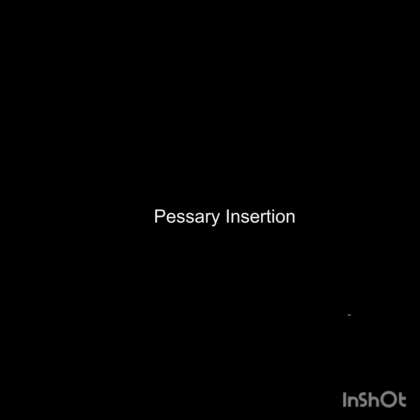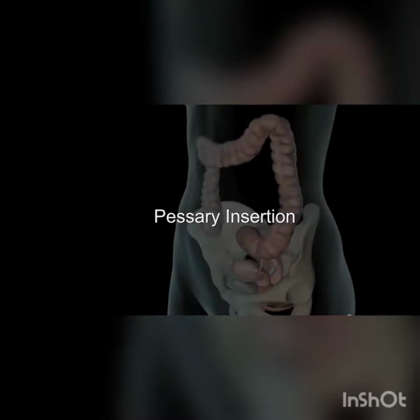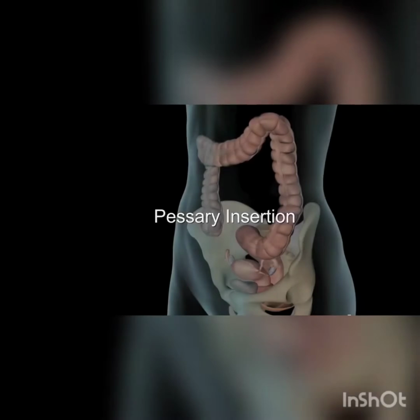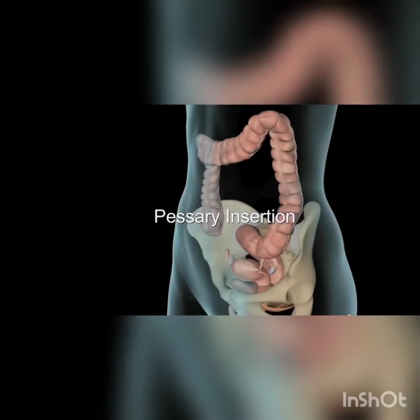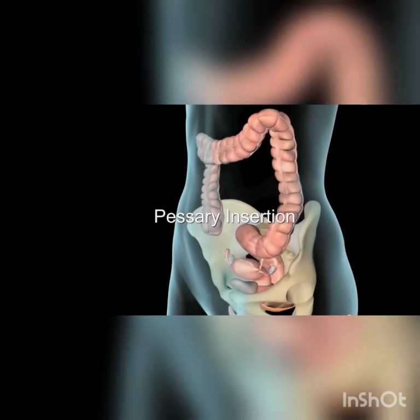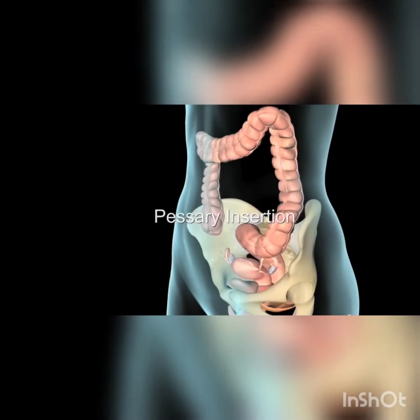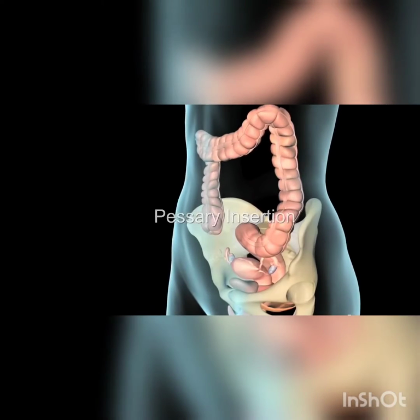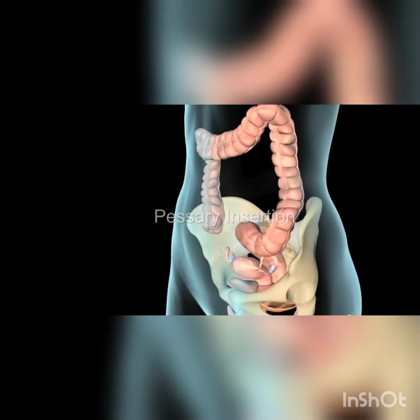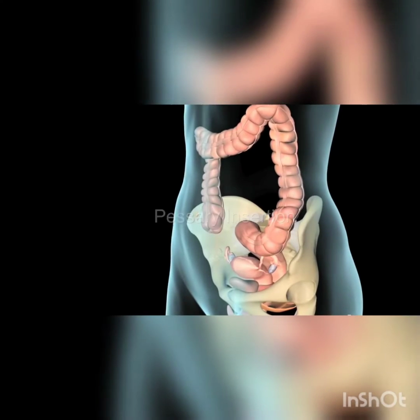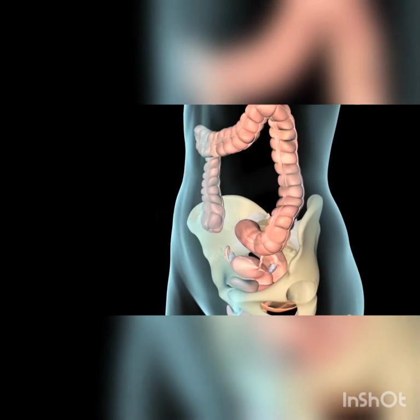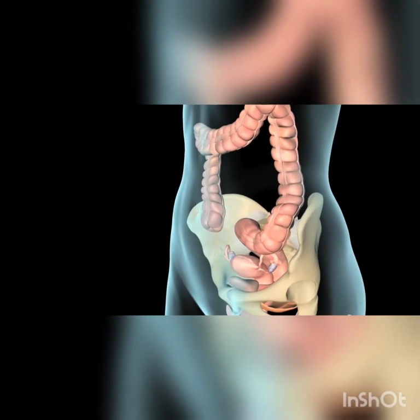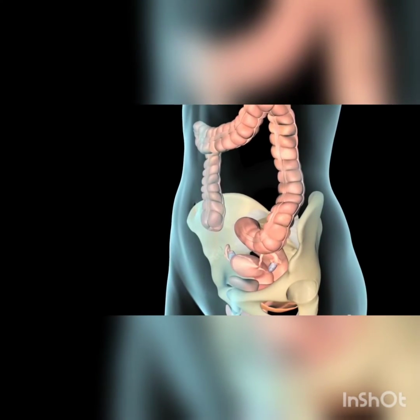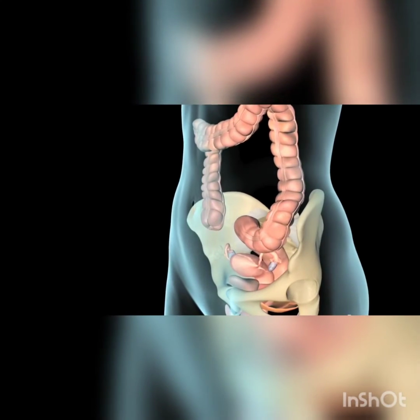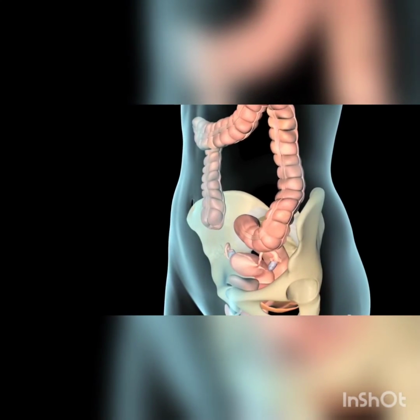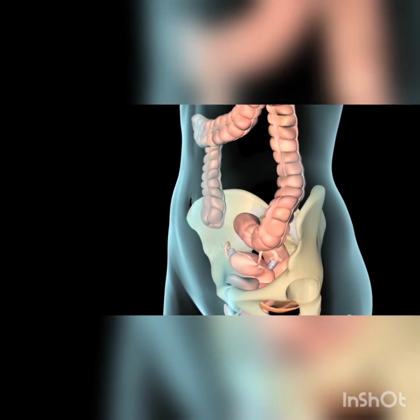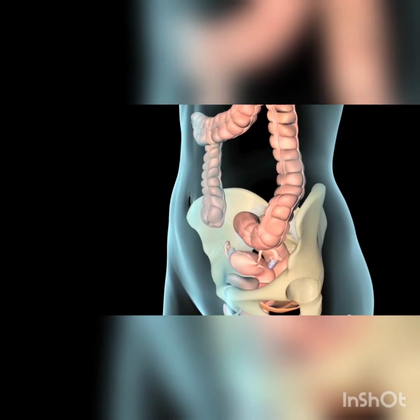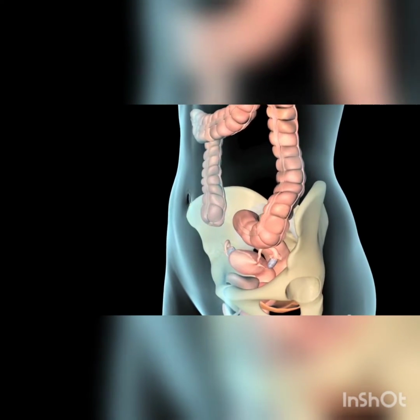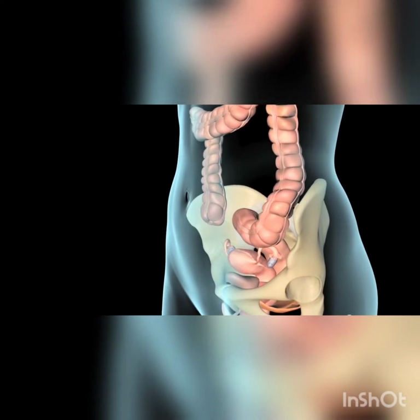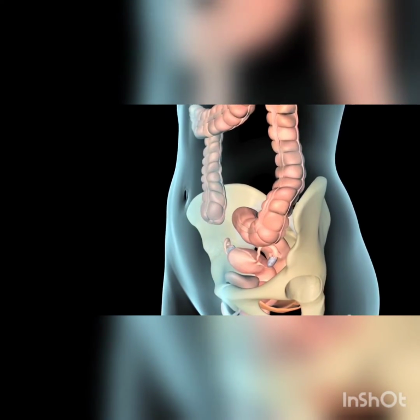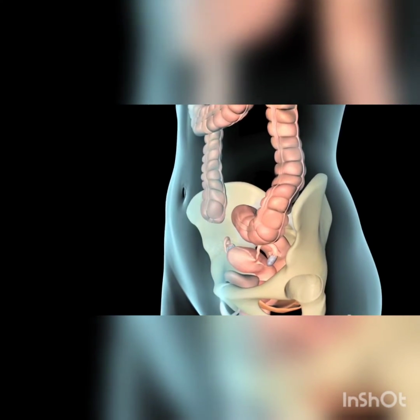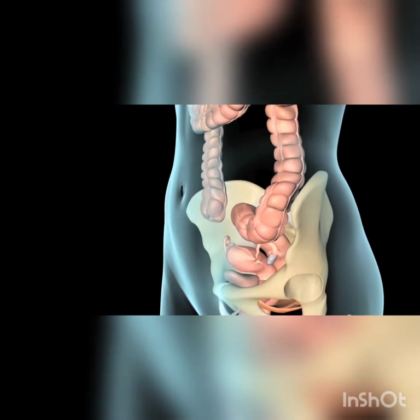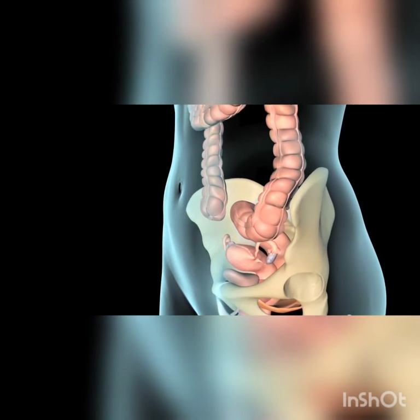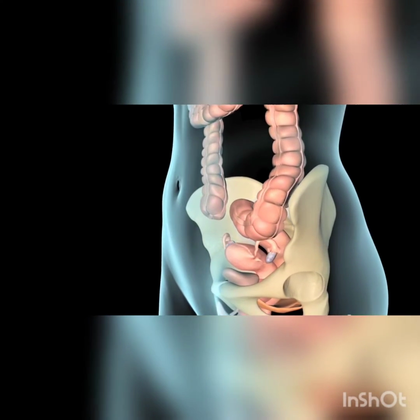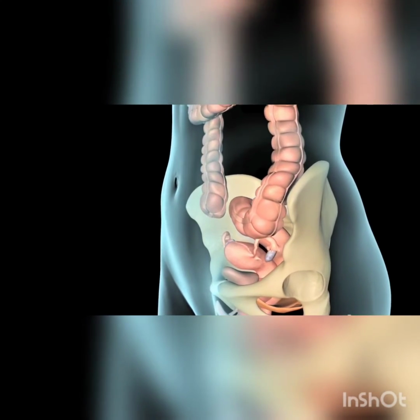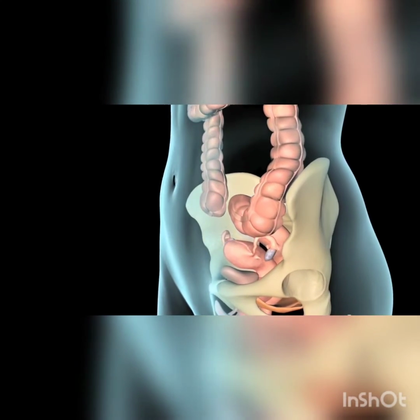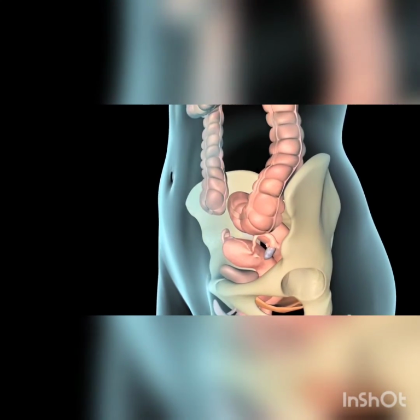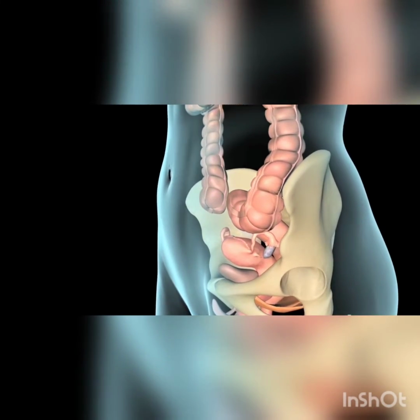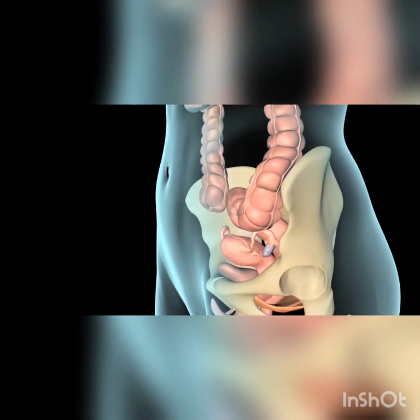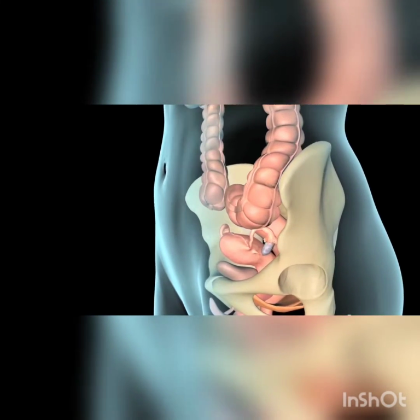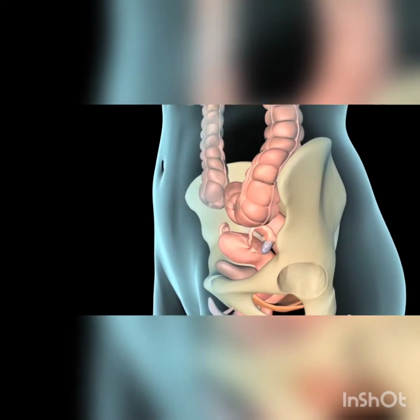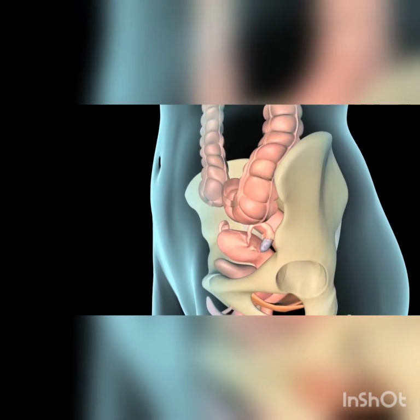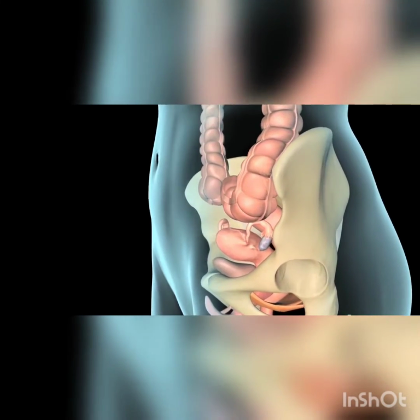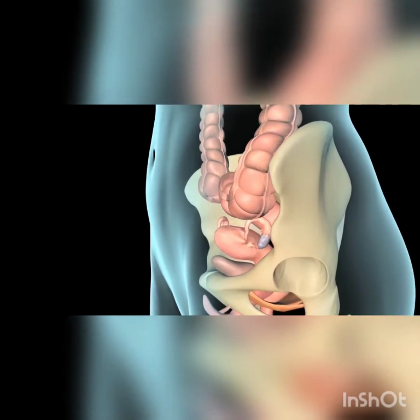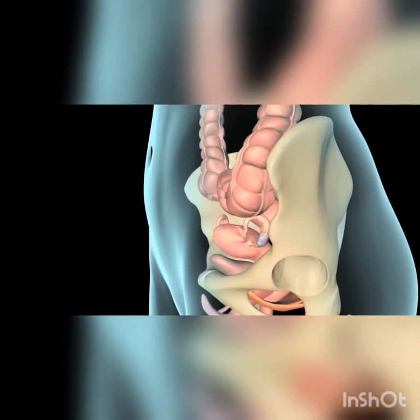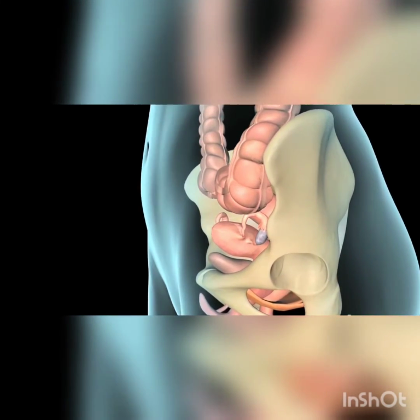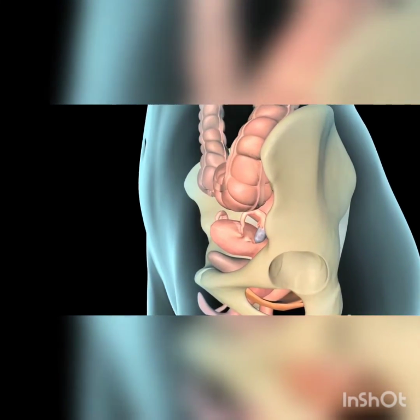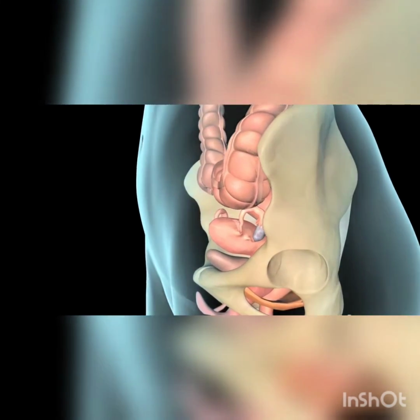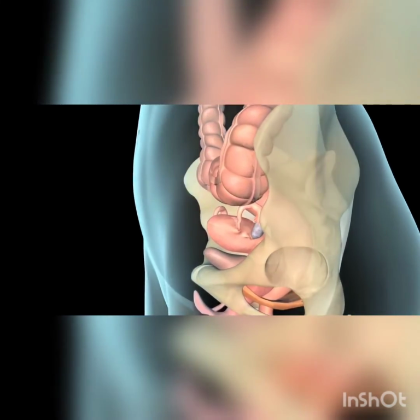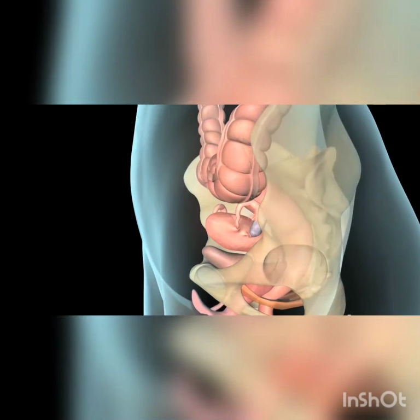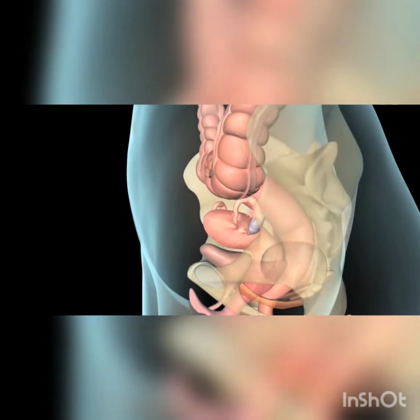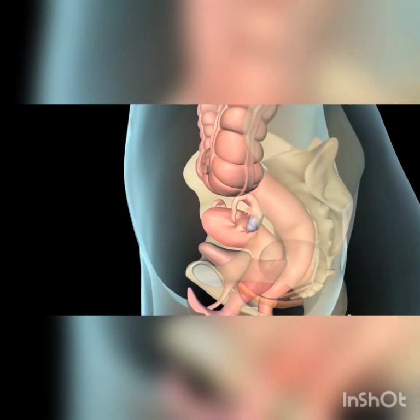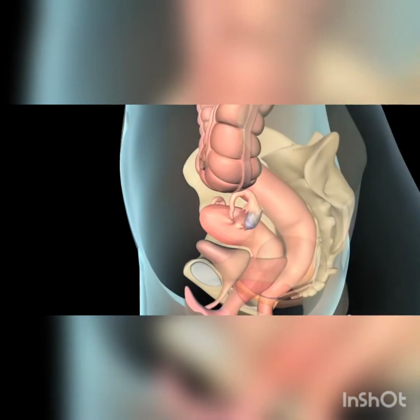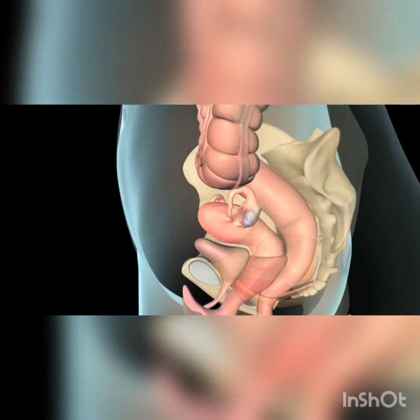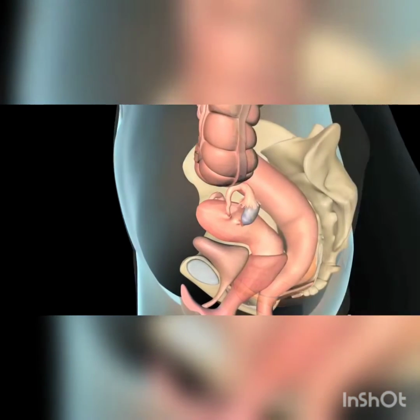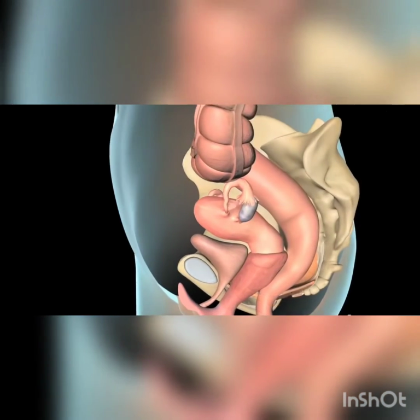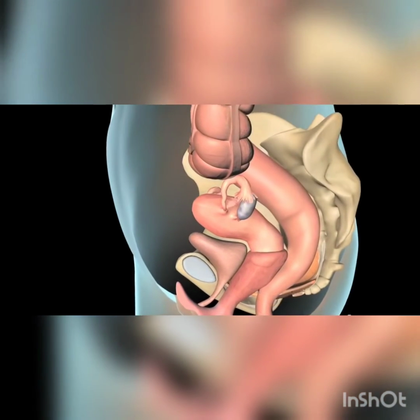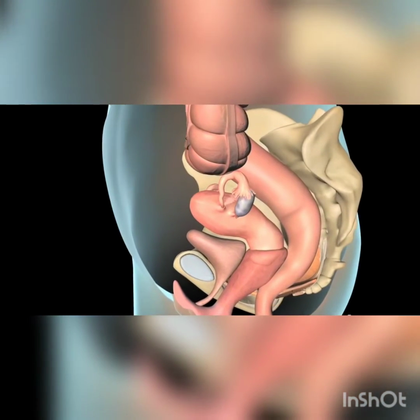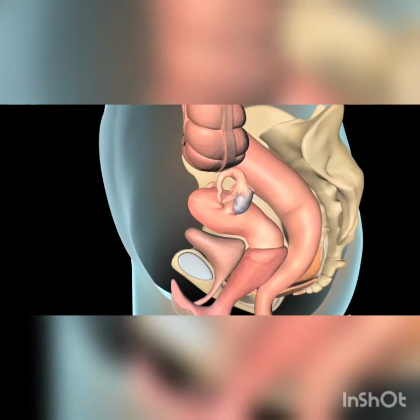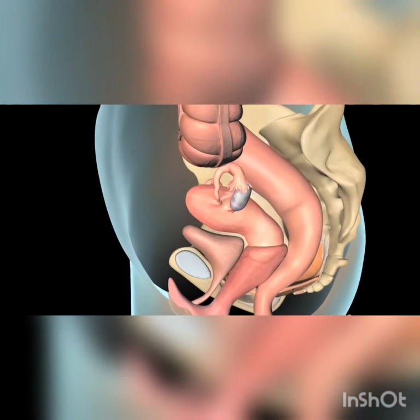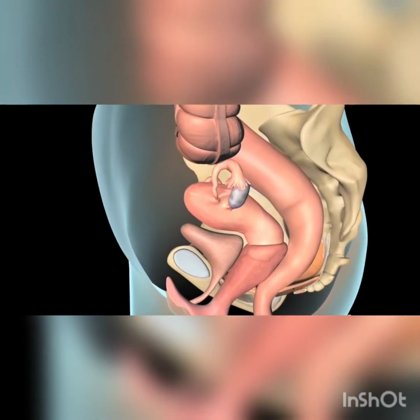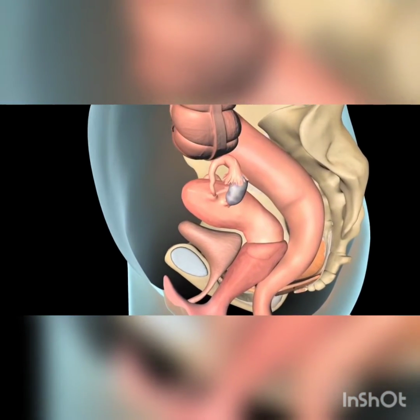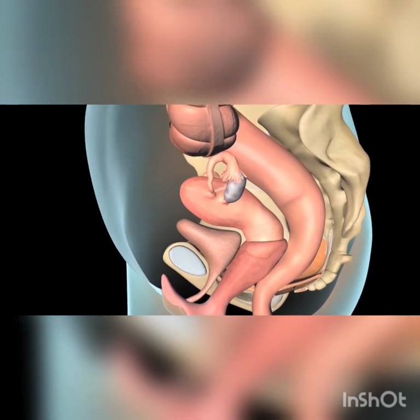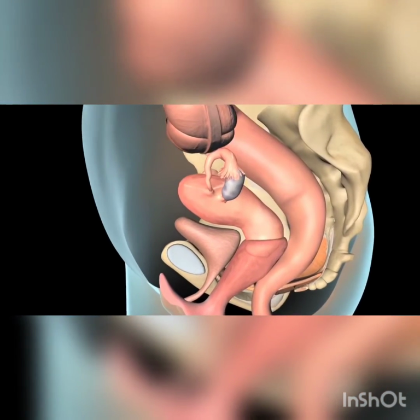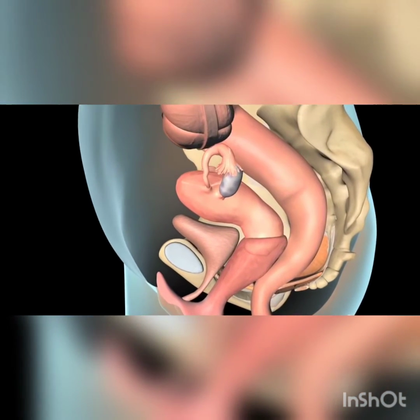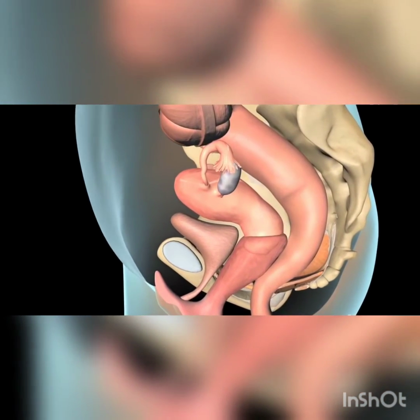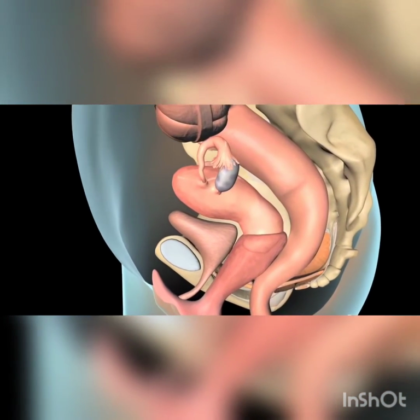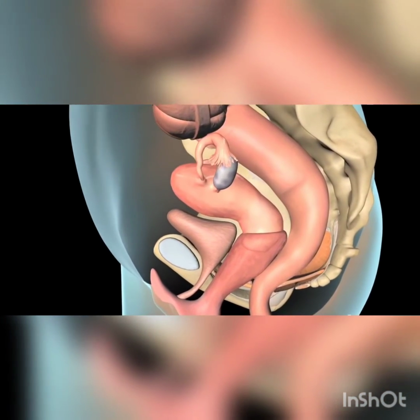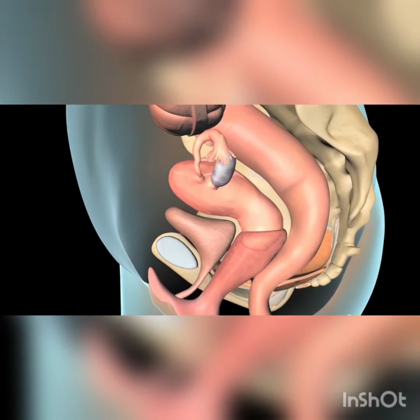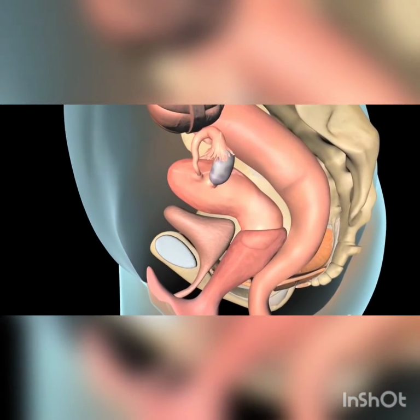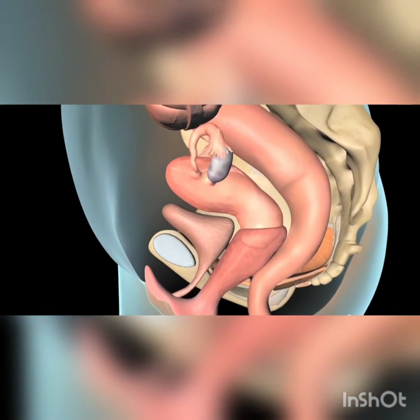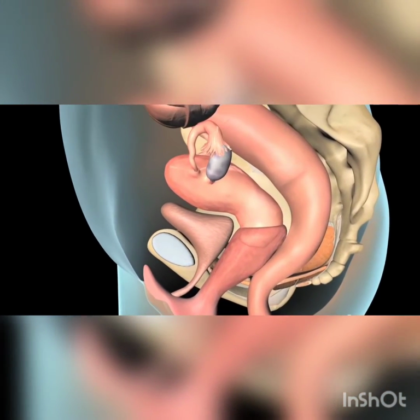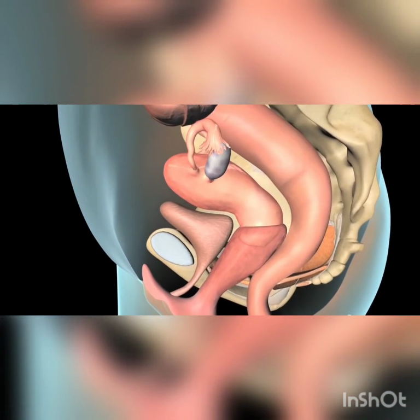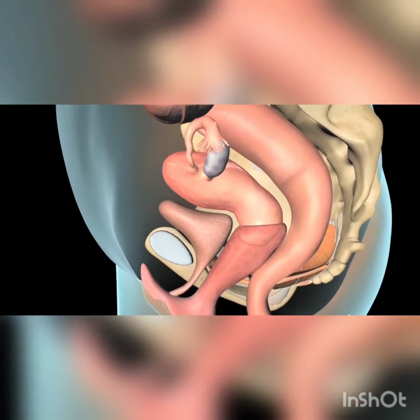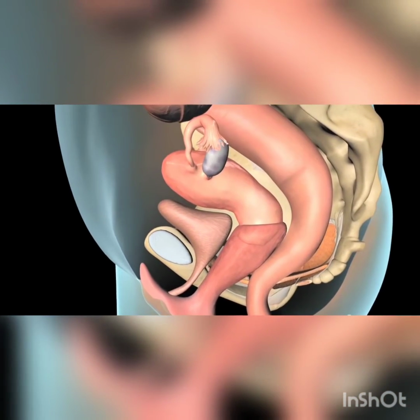If you suffer from pelvic organ prolapse or stress incontinence, your doctor may recommend the use of a pessary.